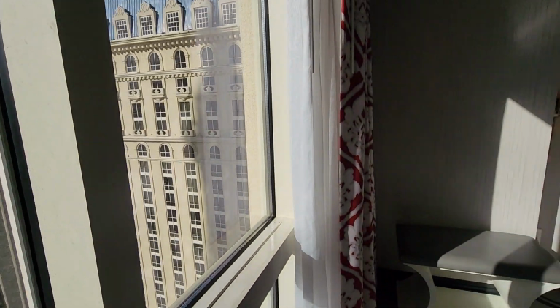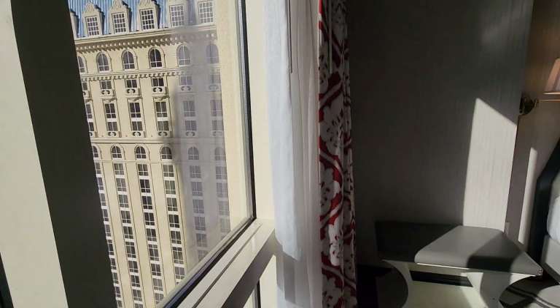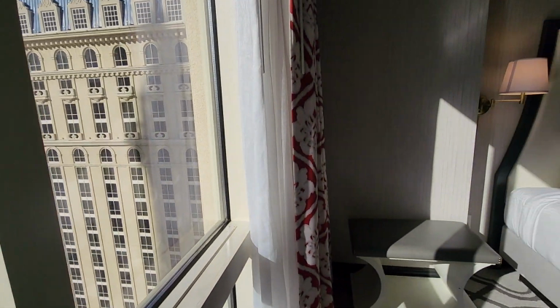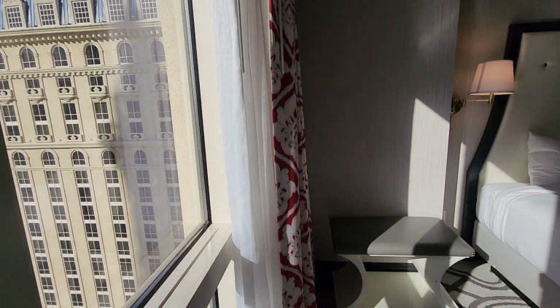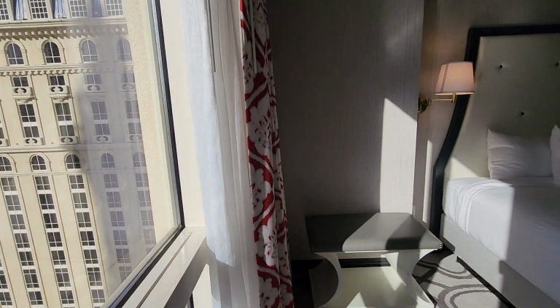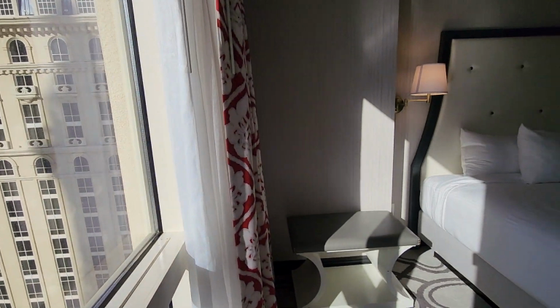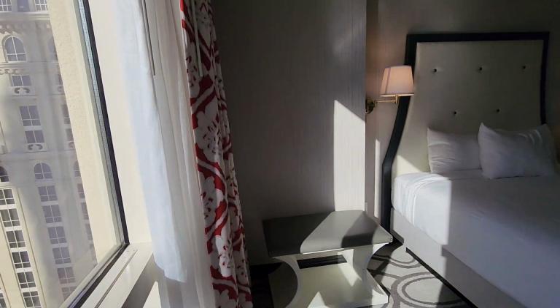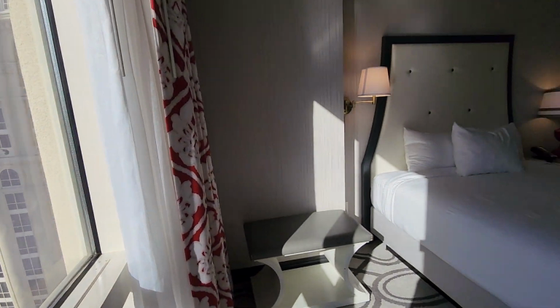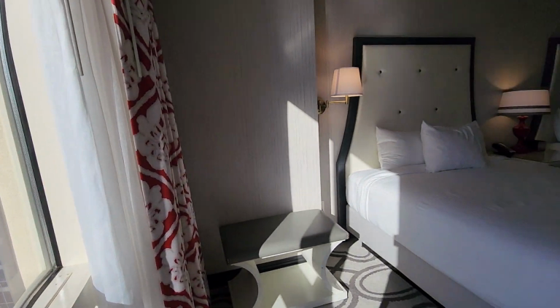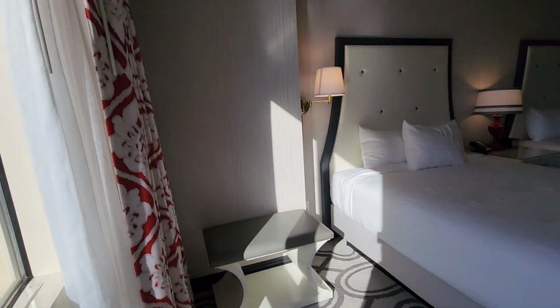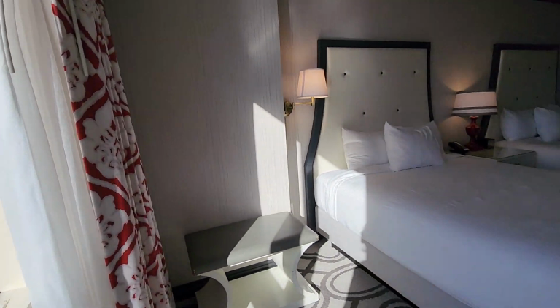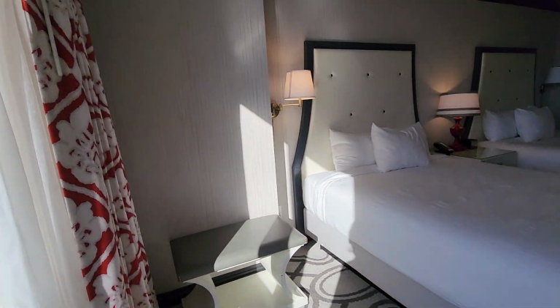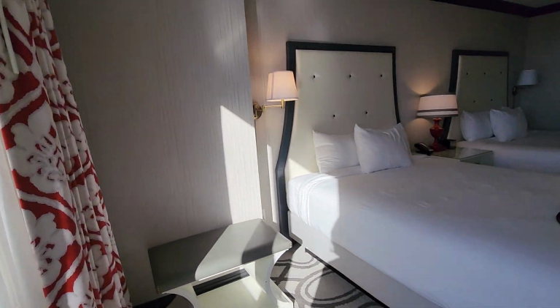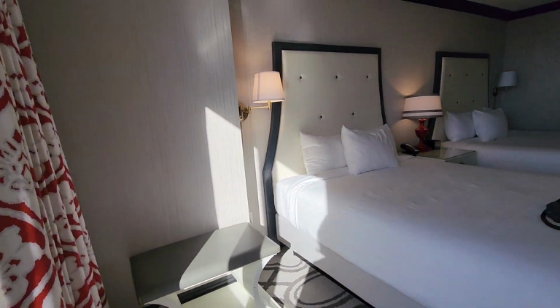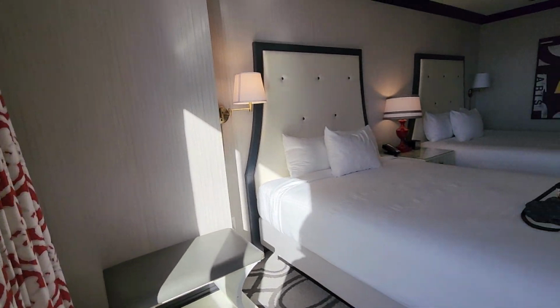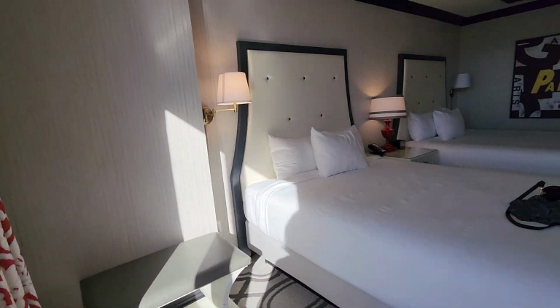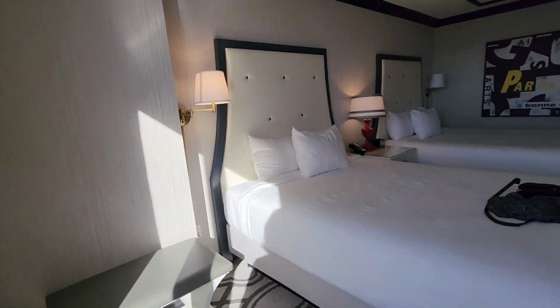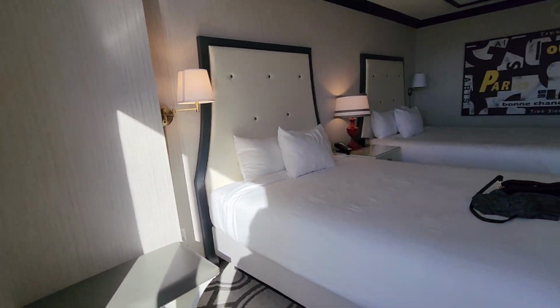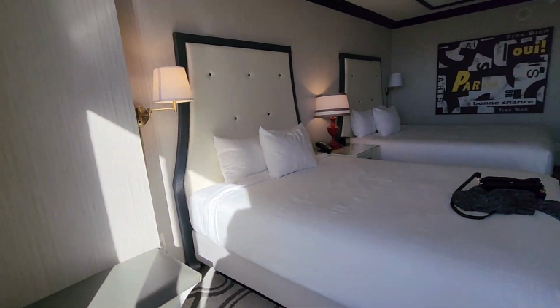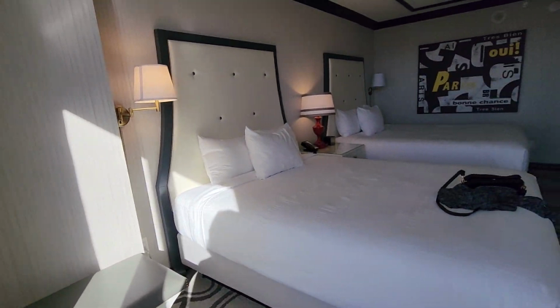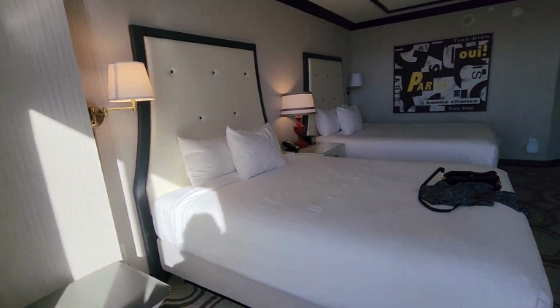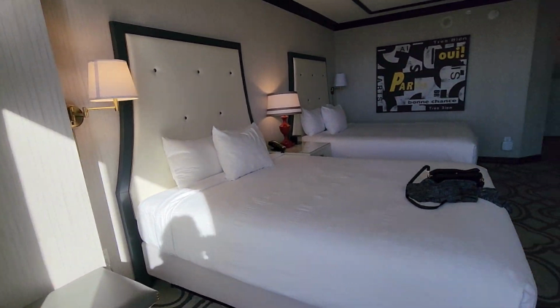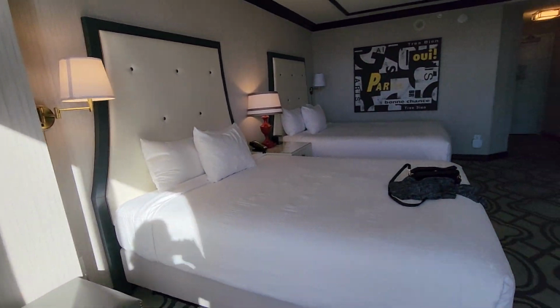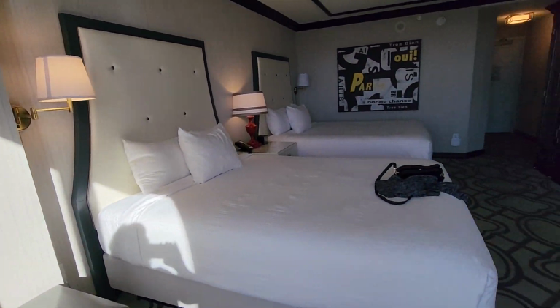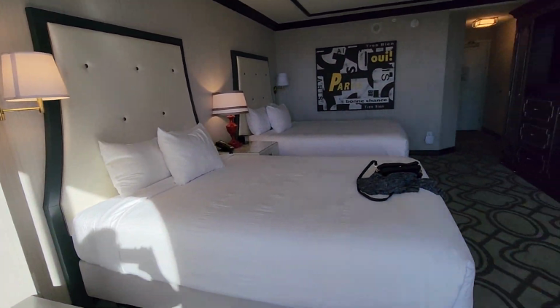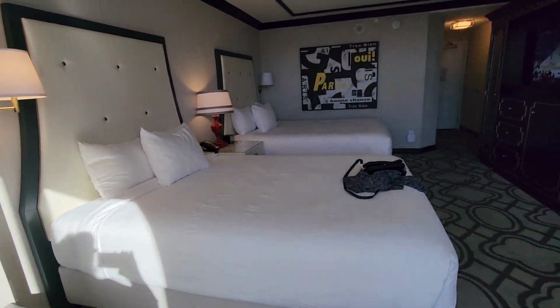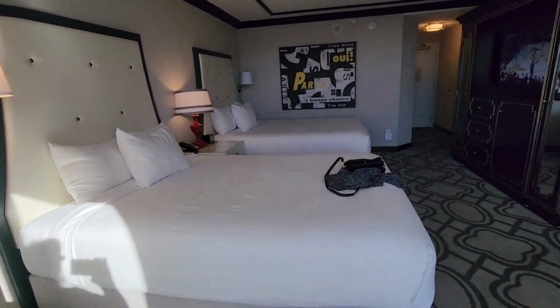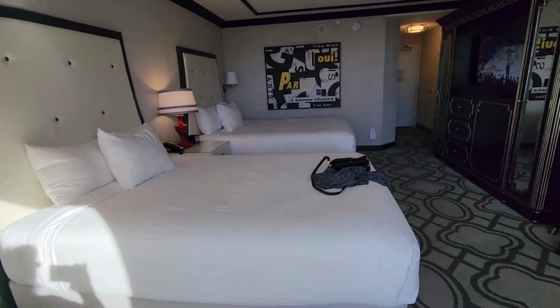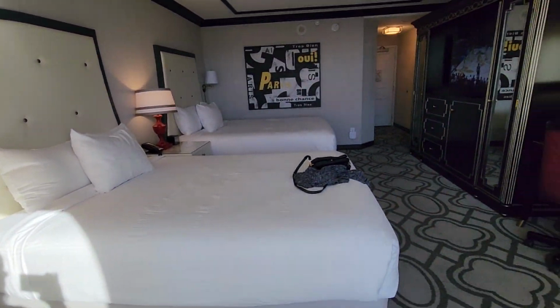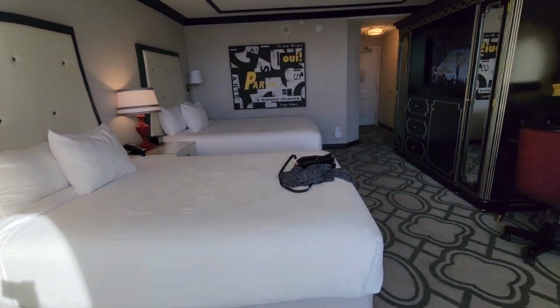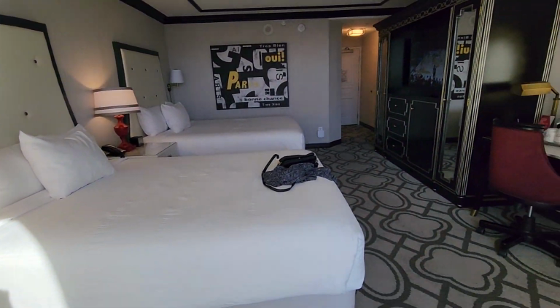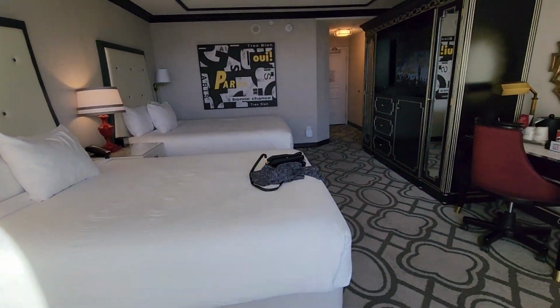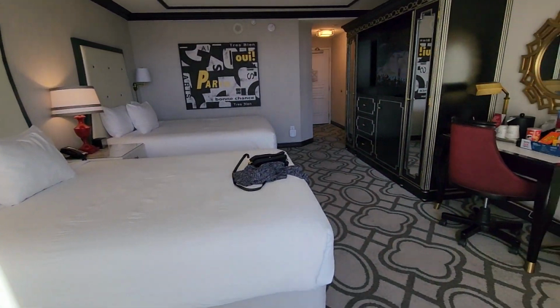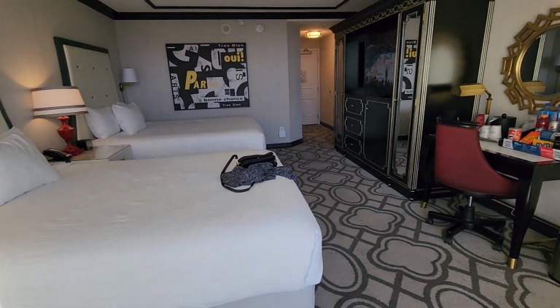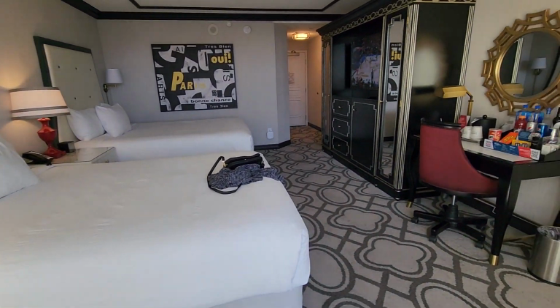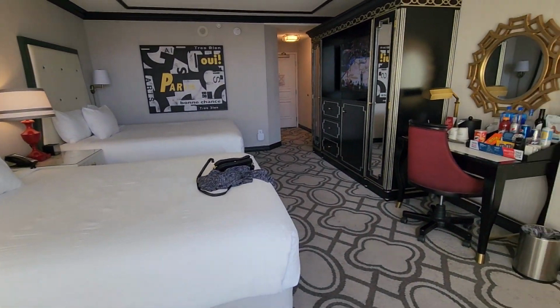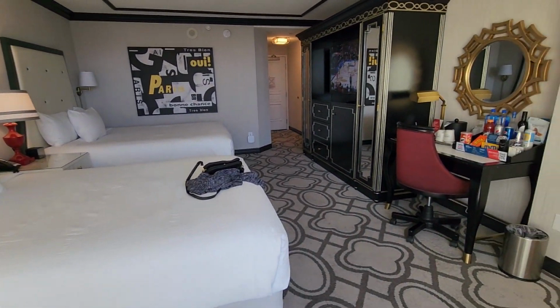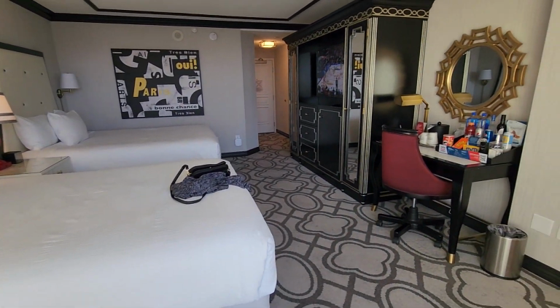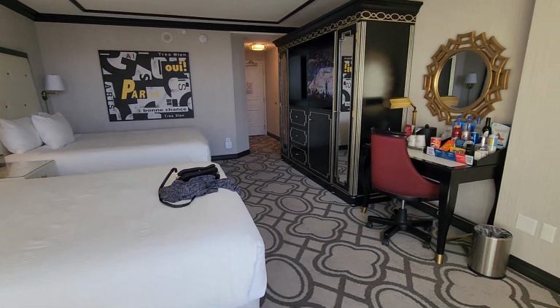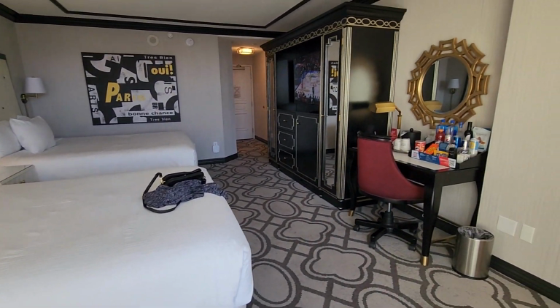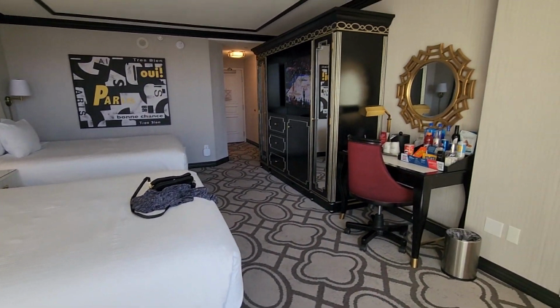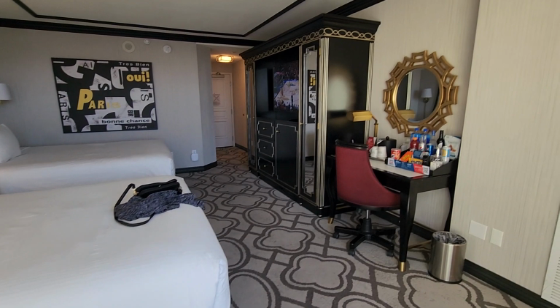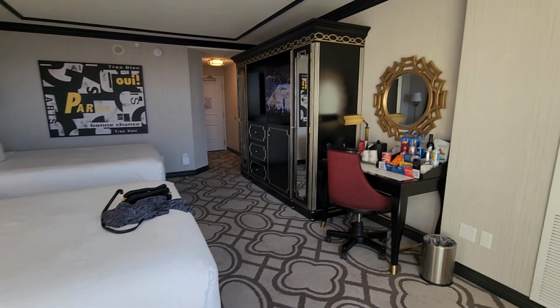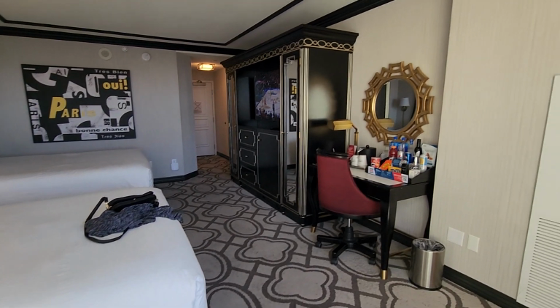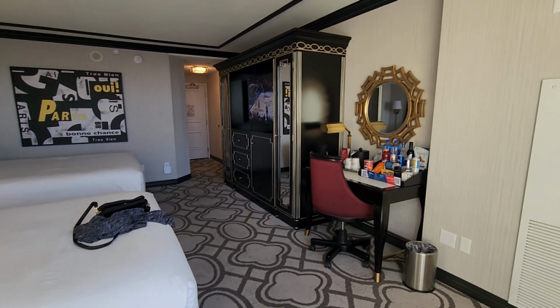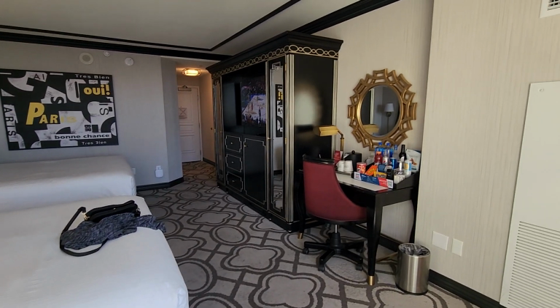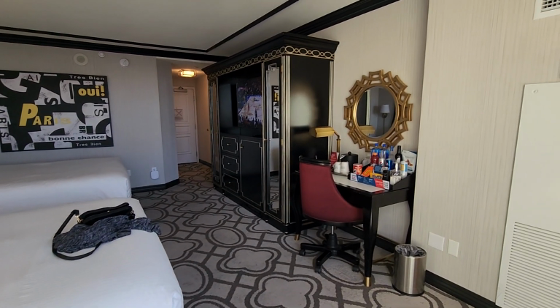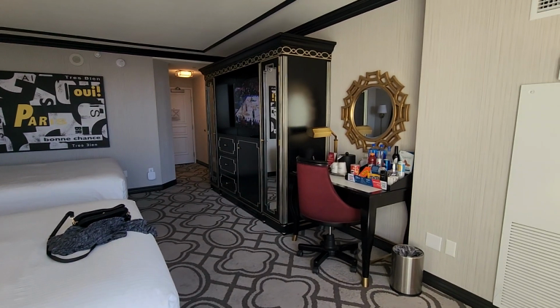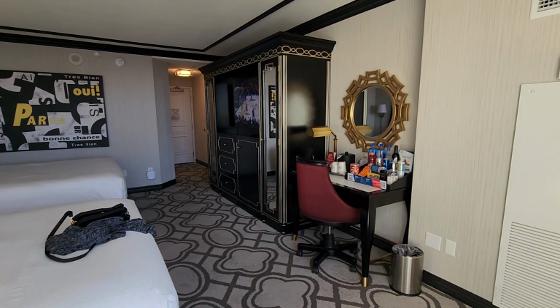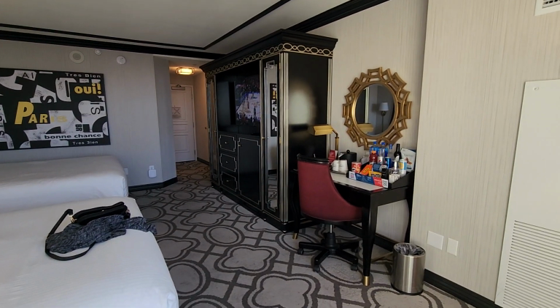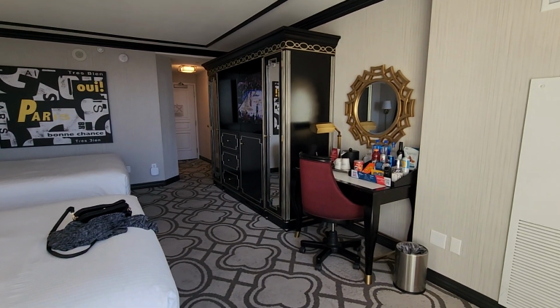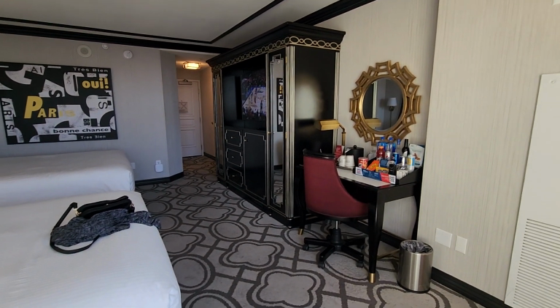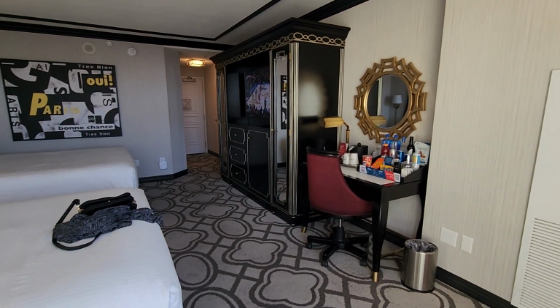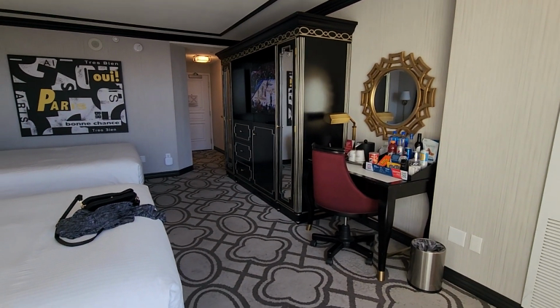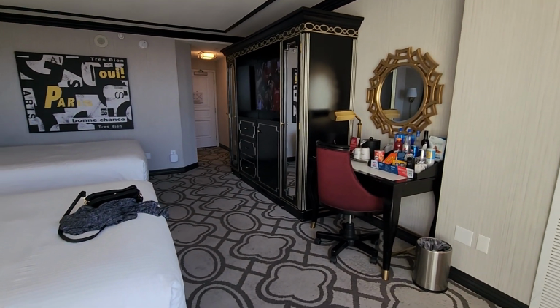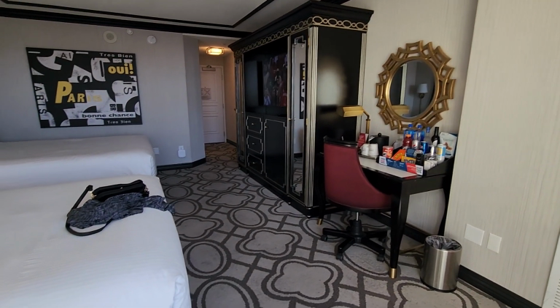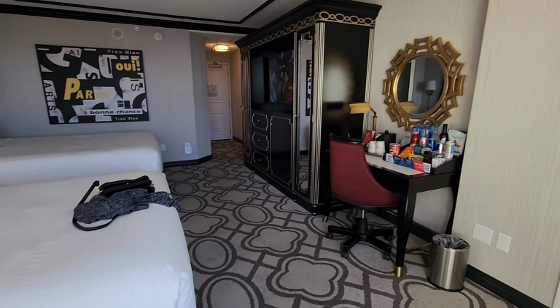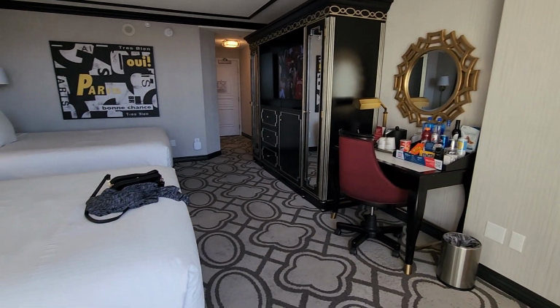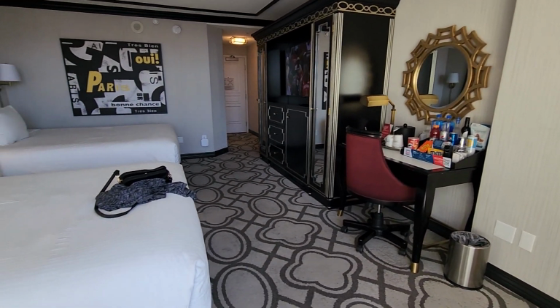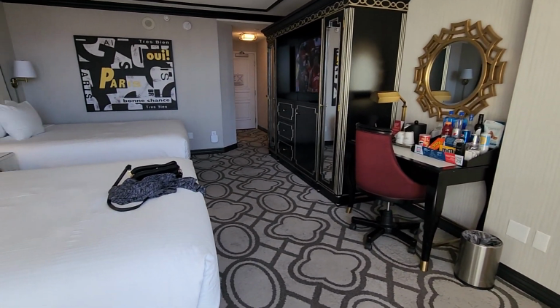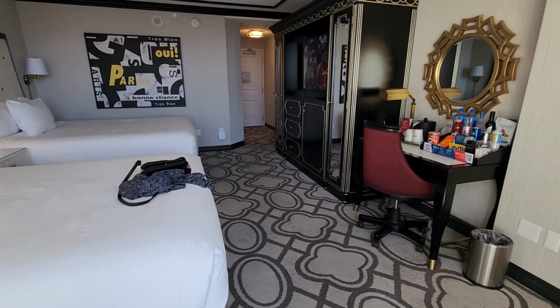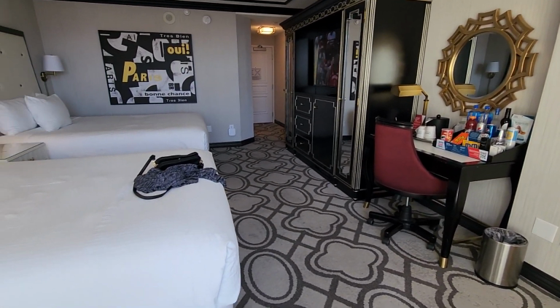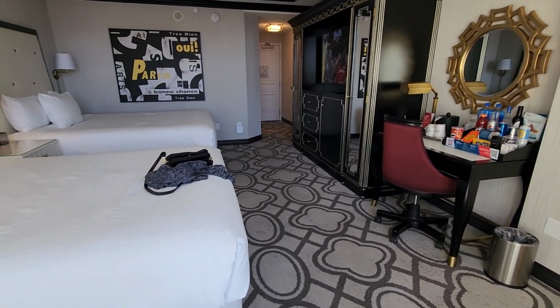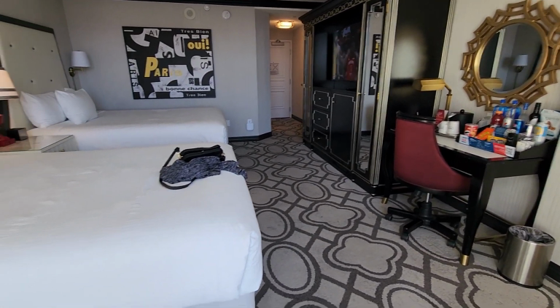Again, this is Paris Las Vegas, a Bordeaux Queen Room.